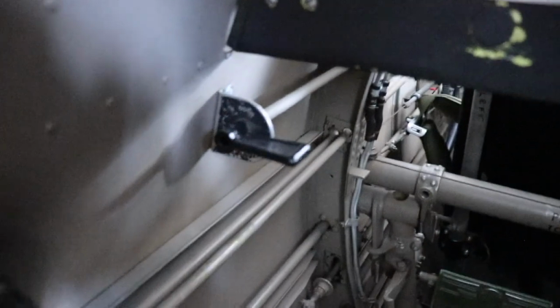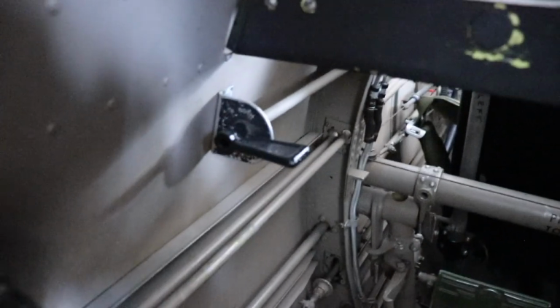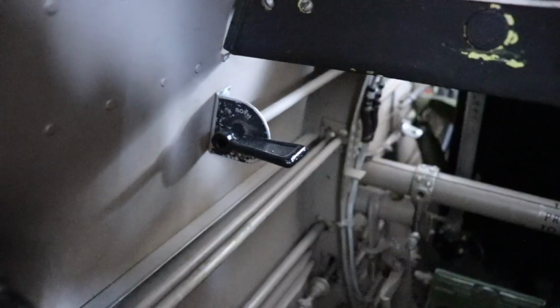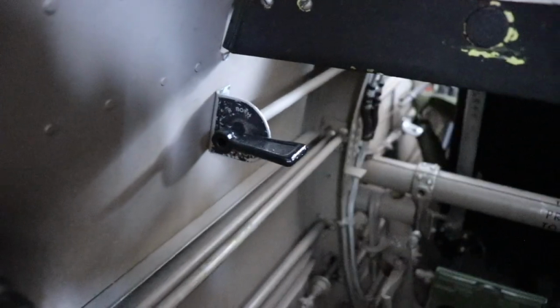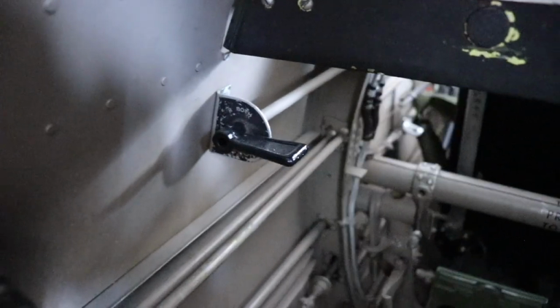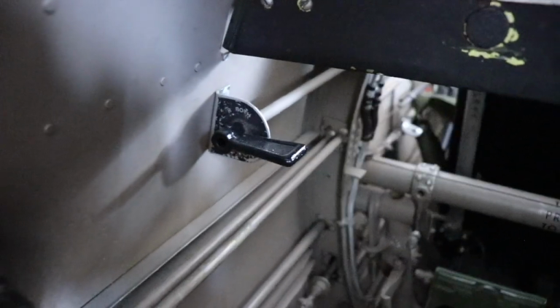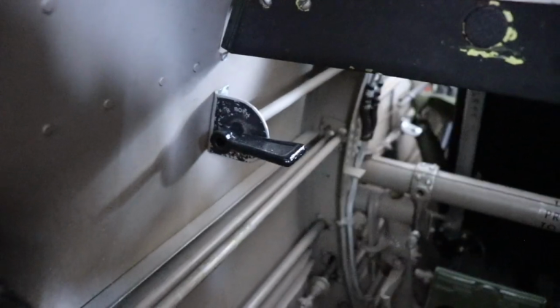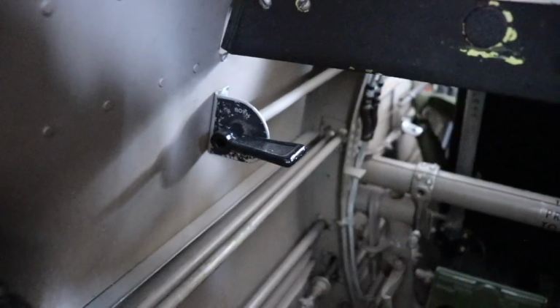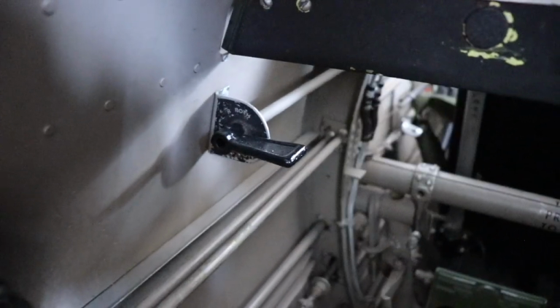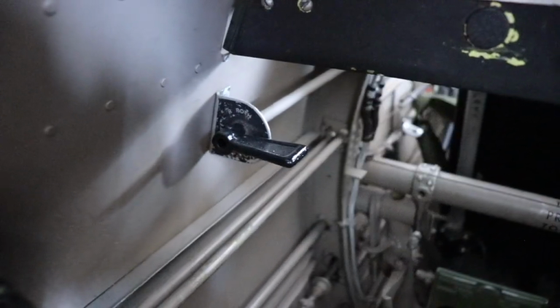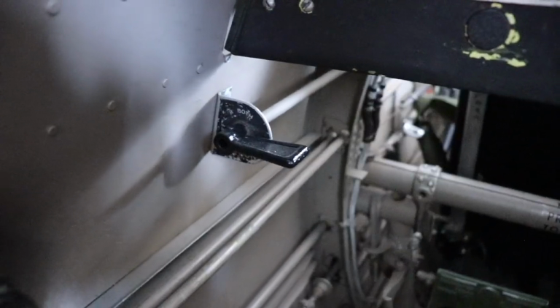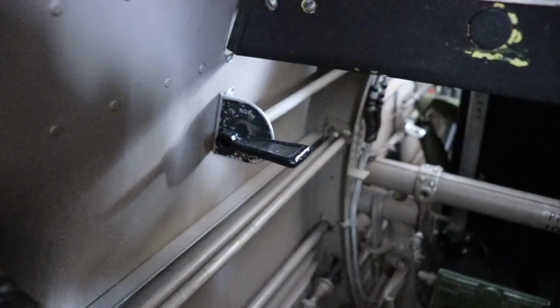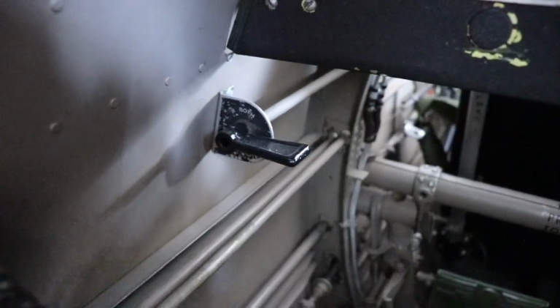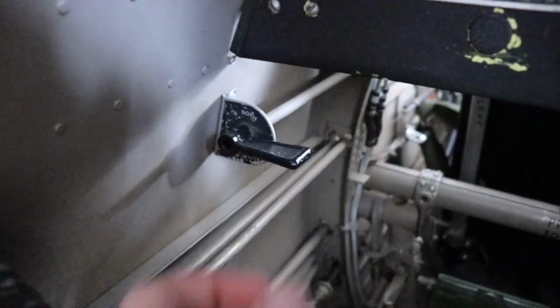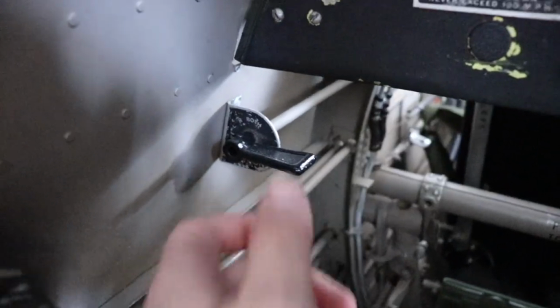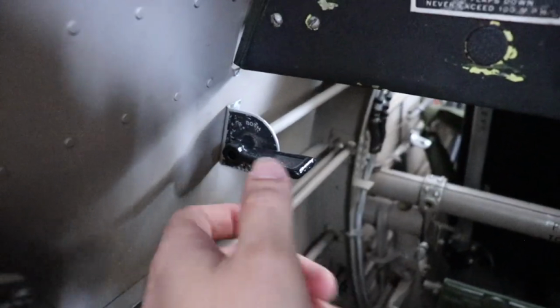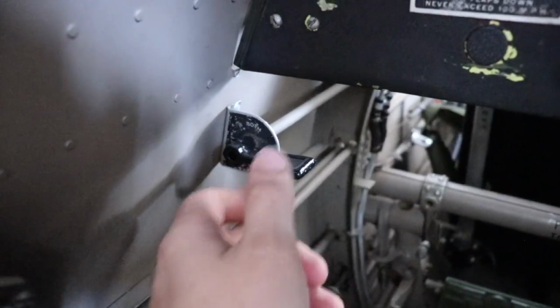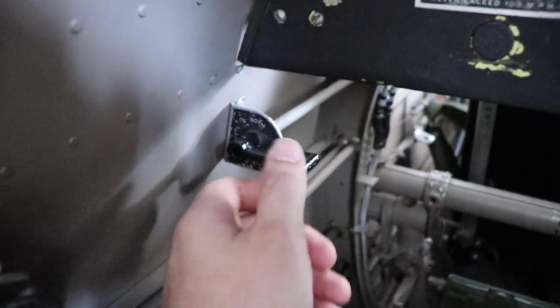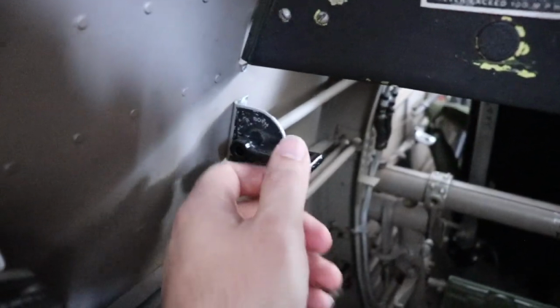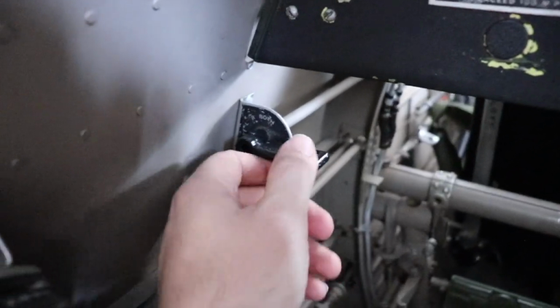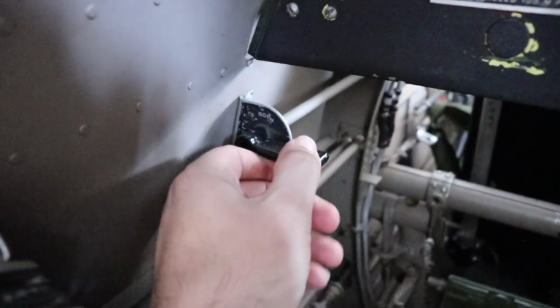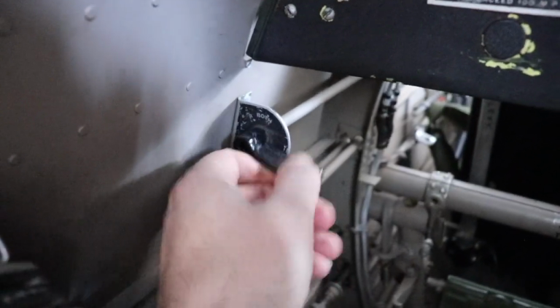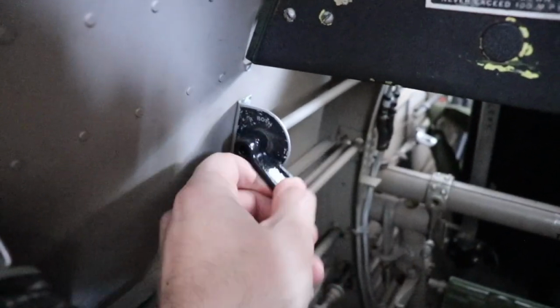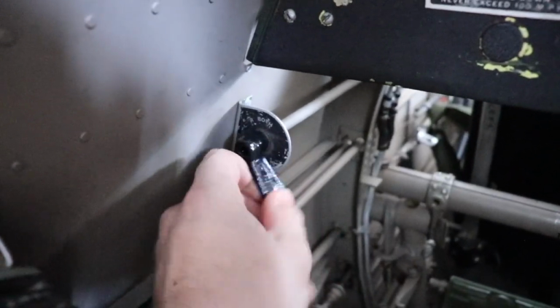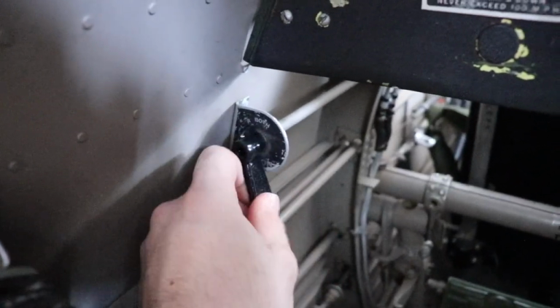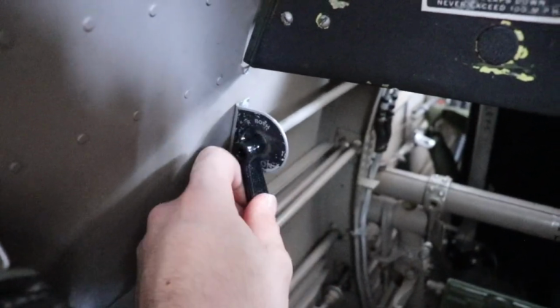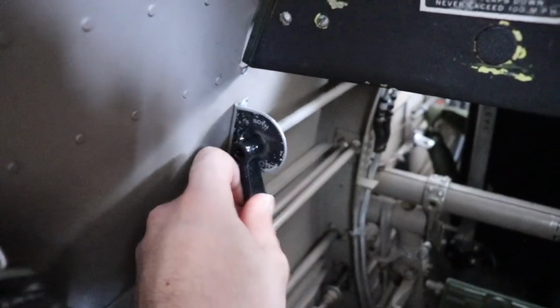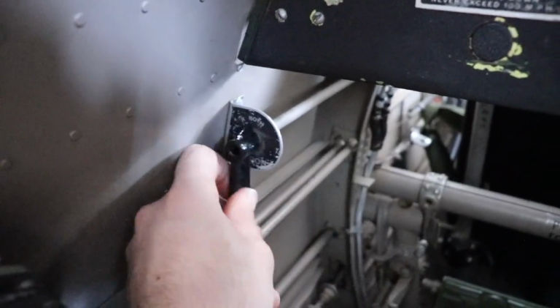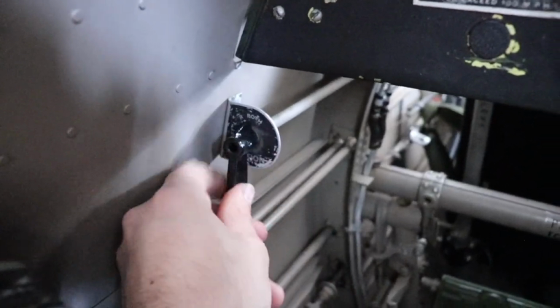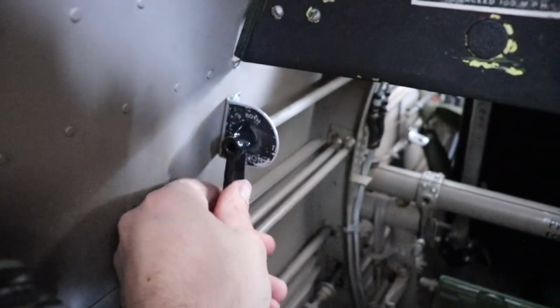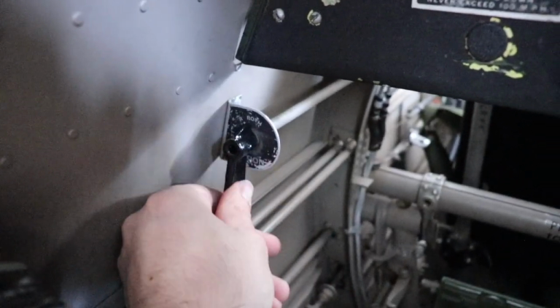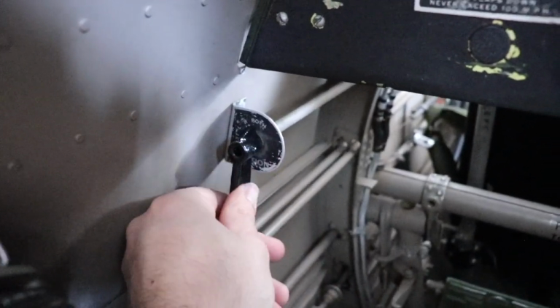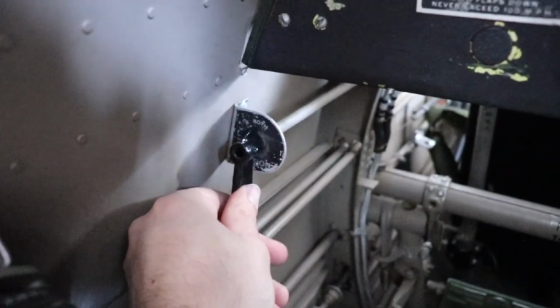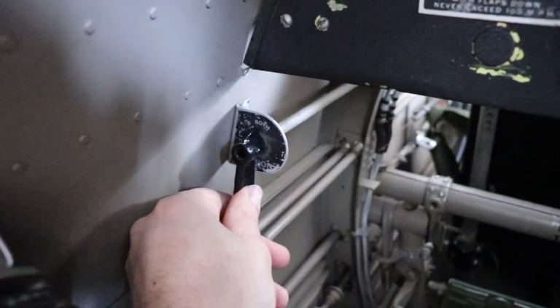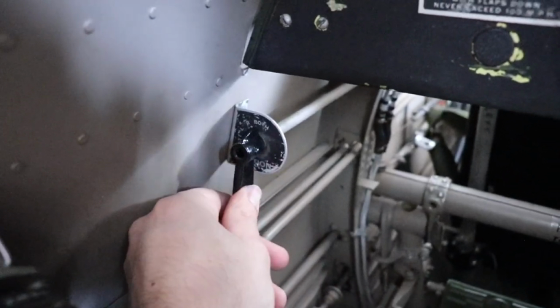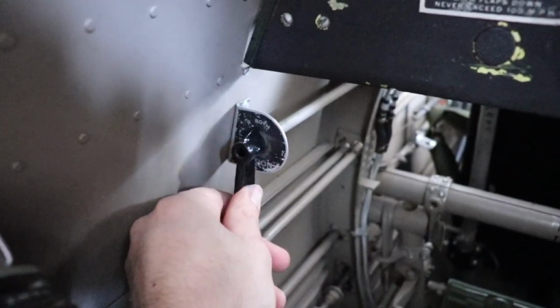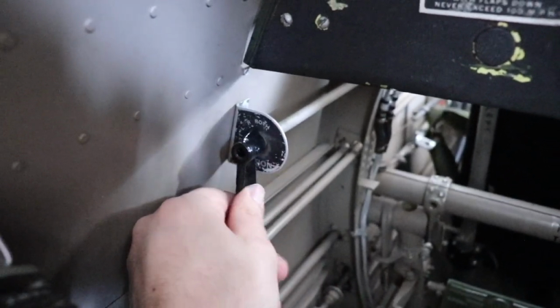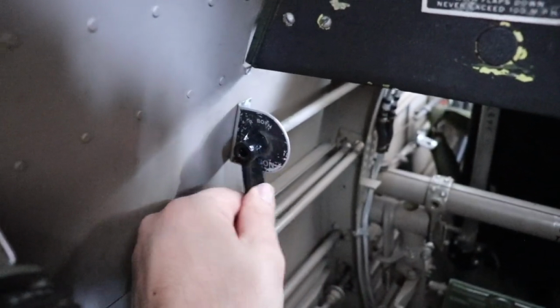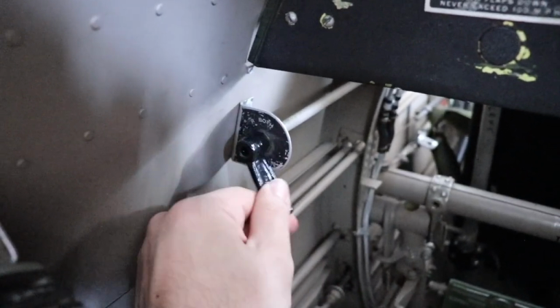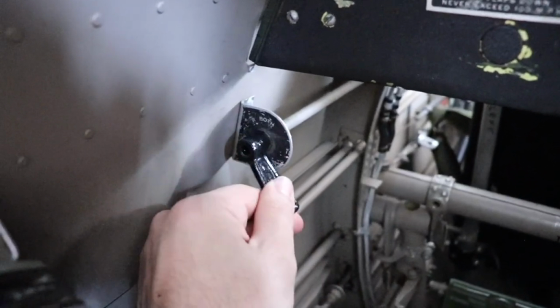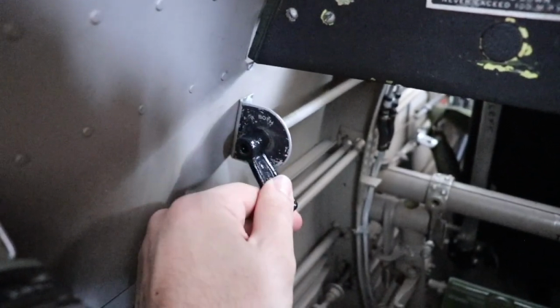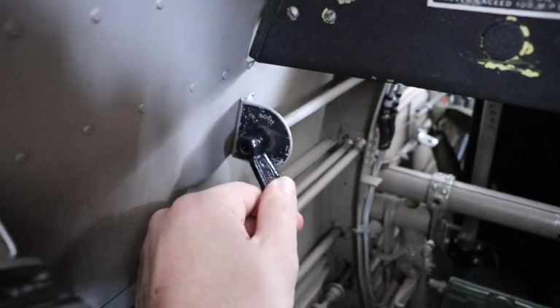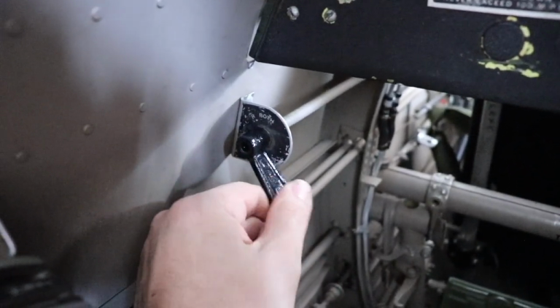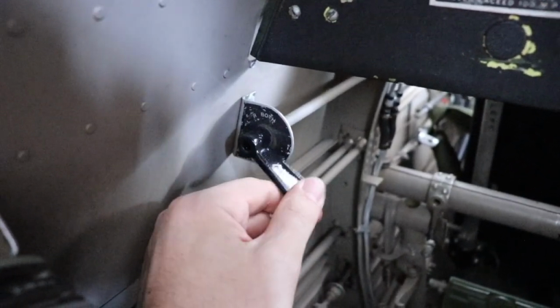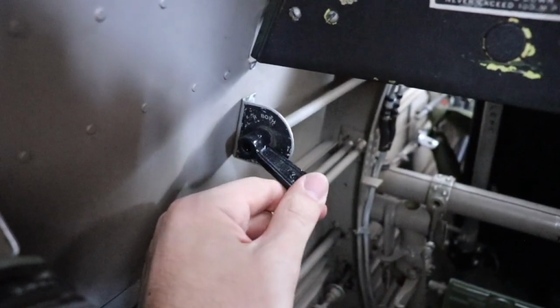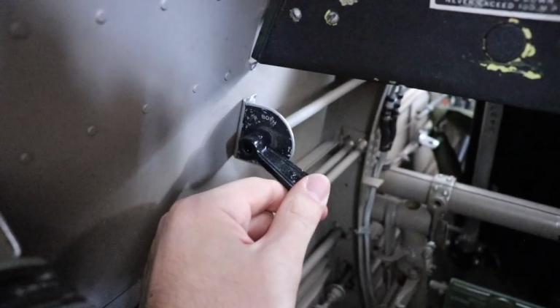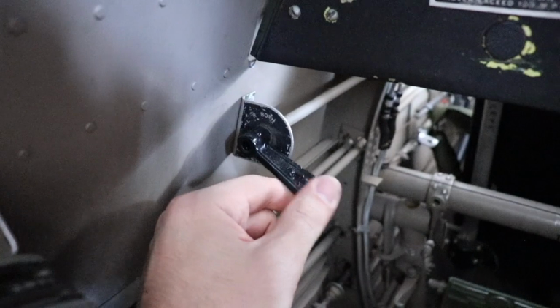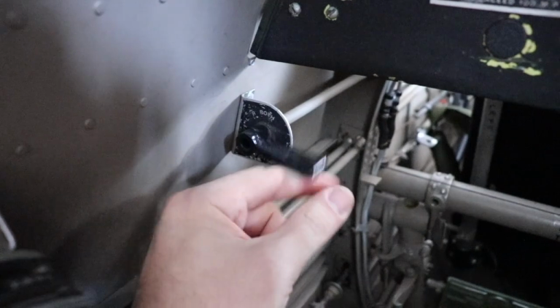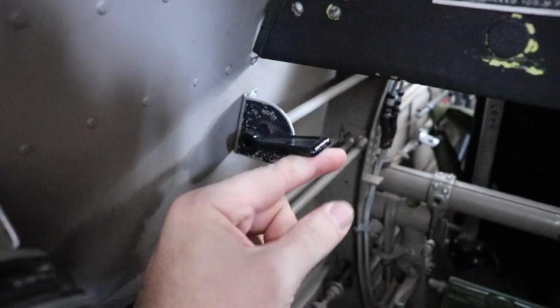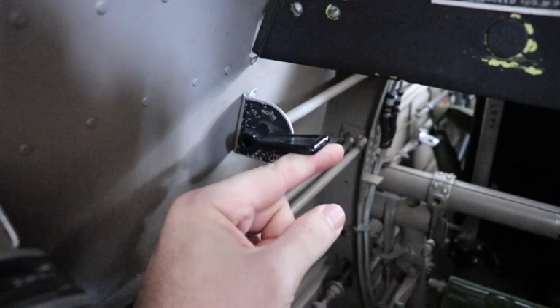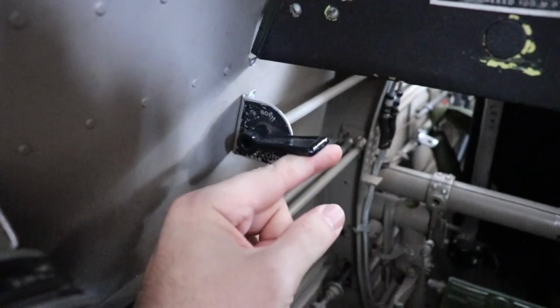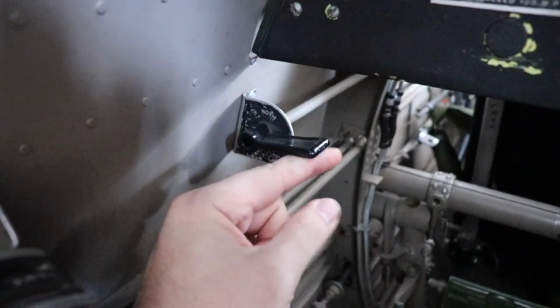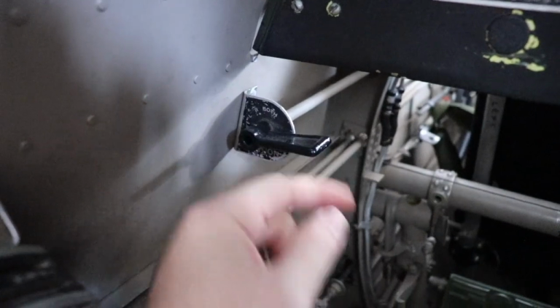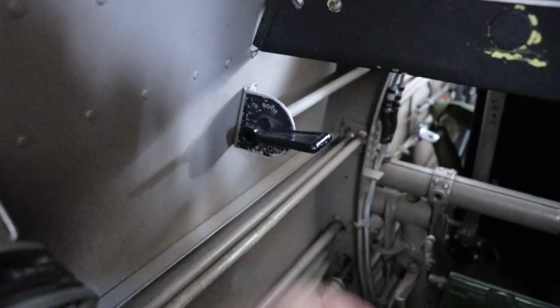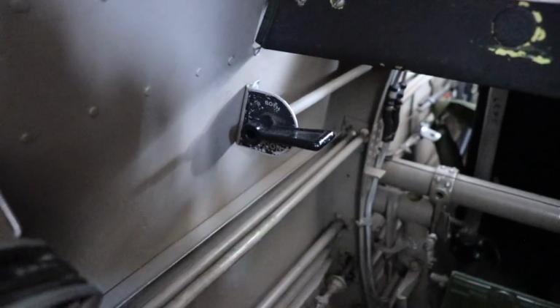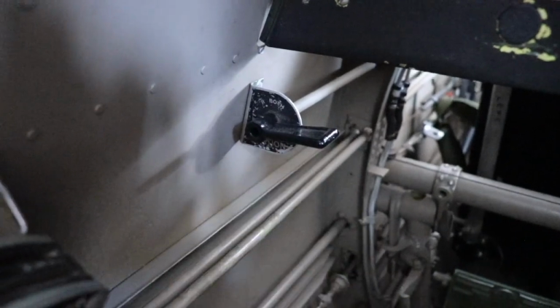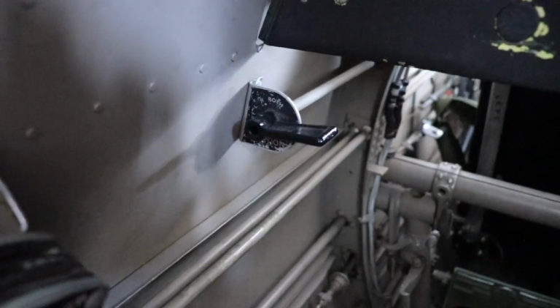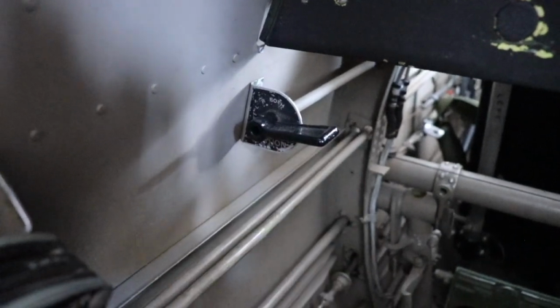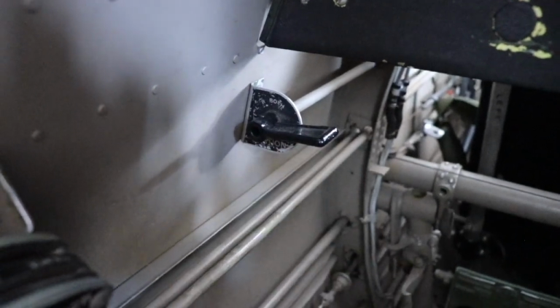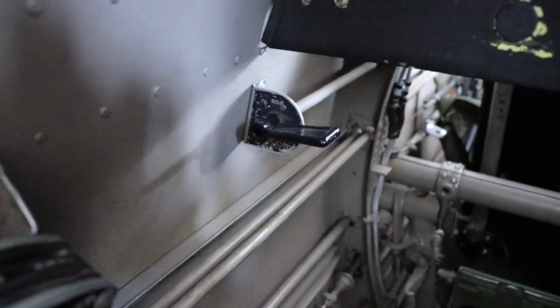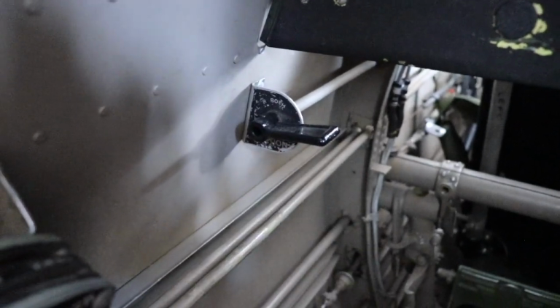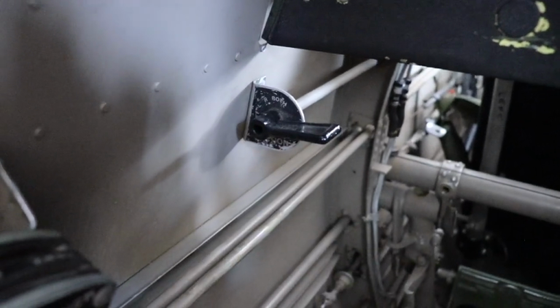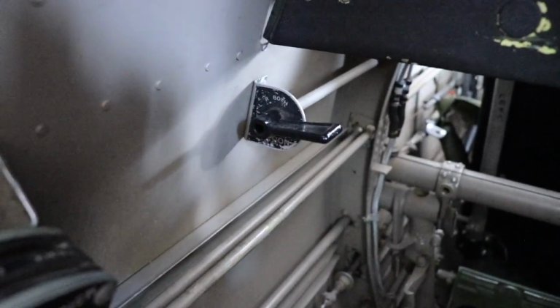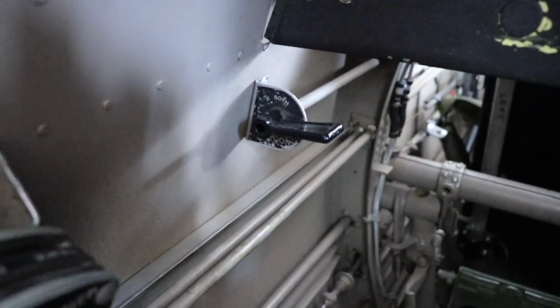Here lies the magneto switch: off, left, right, and both. All positions are checked at the run-up.